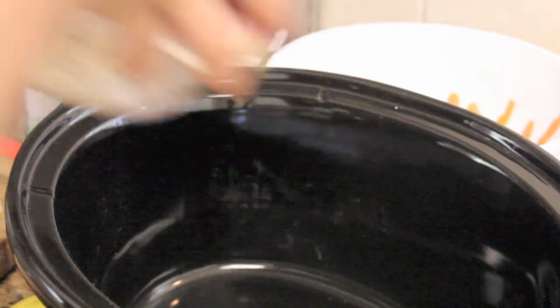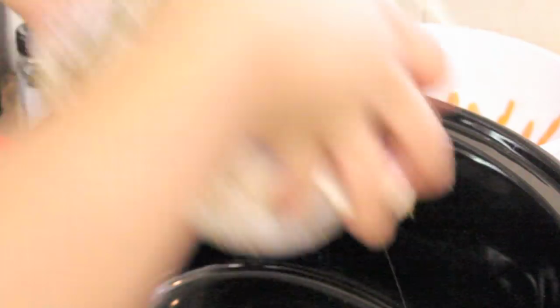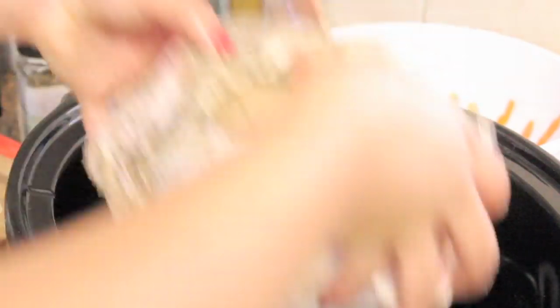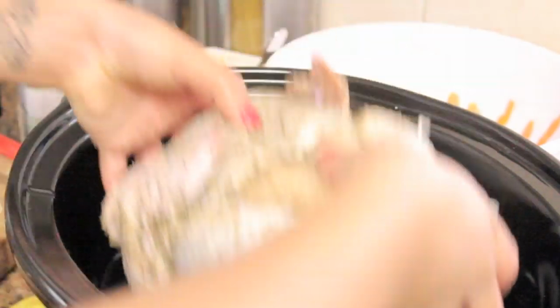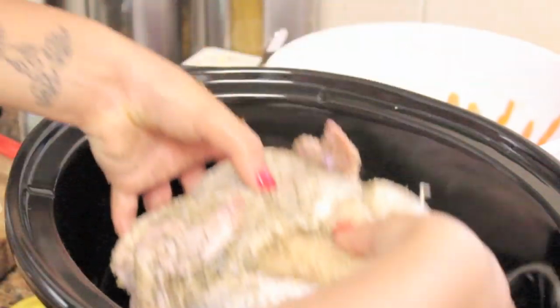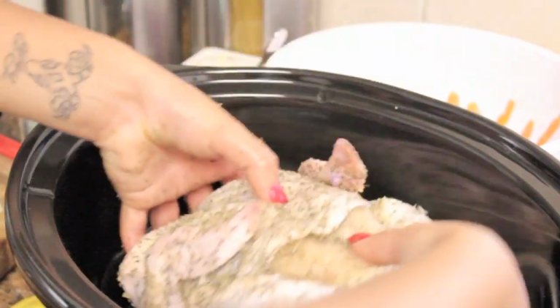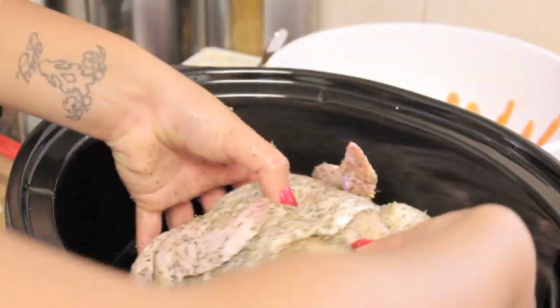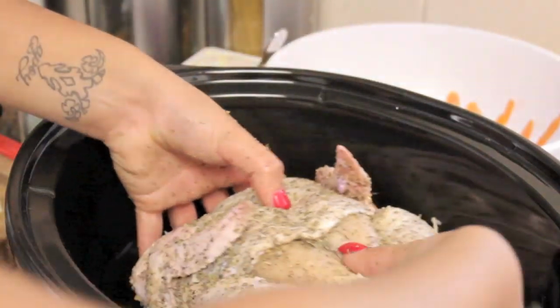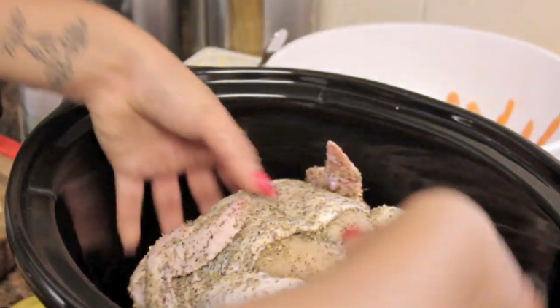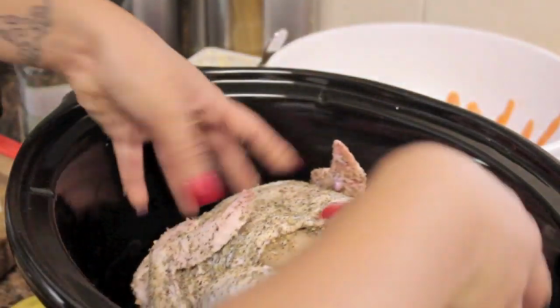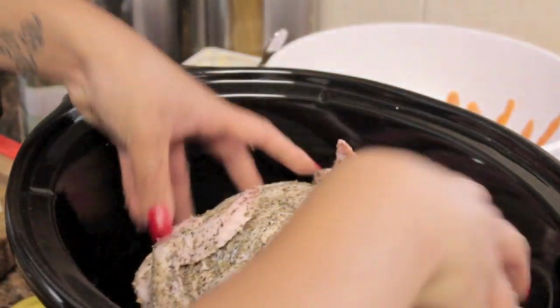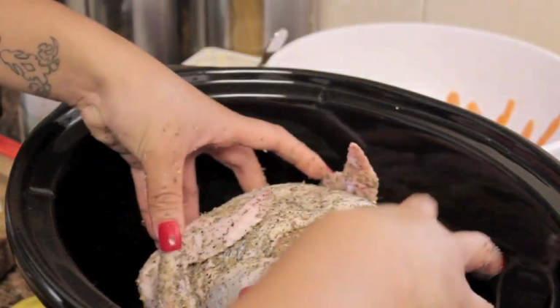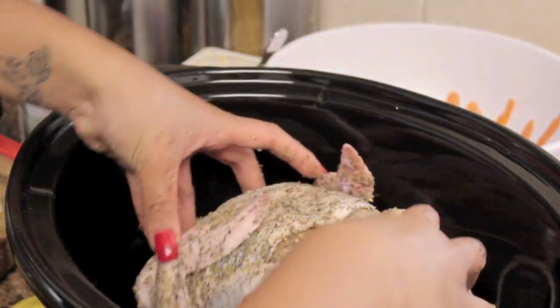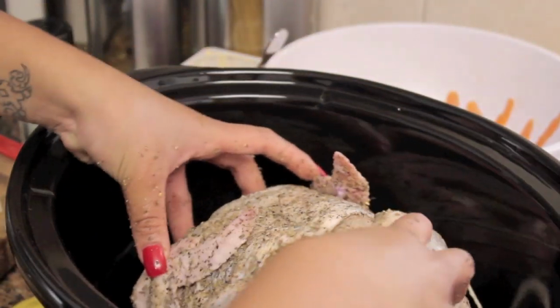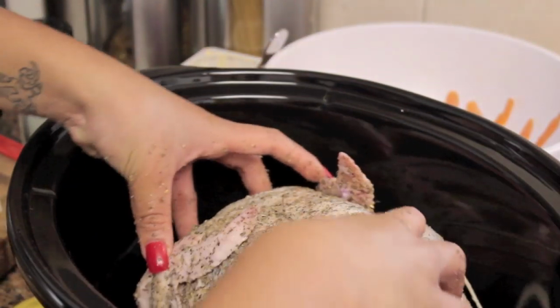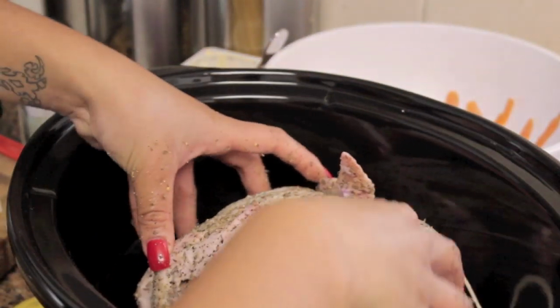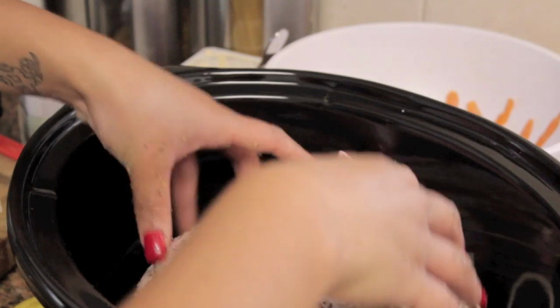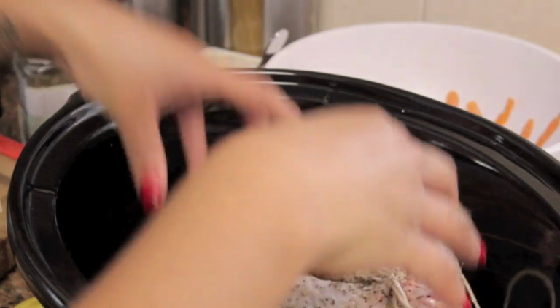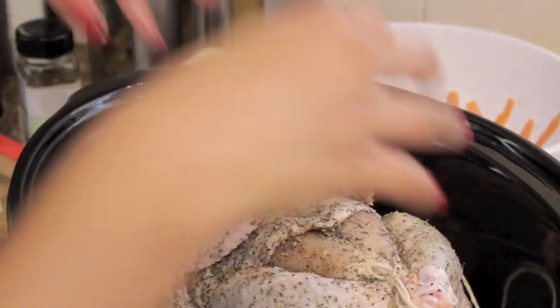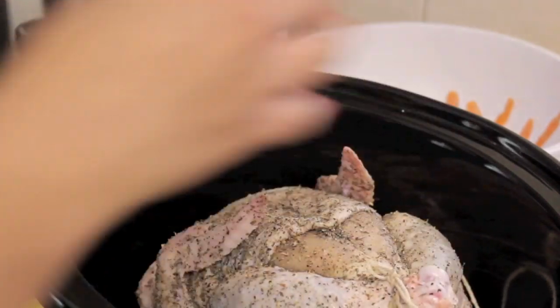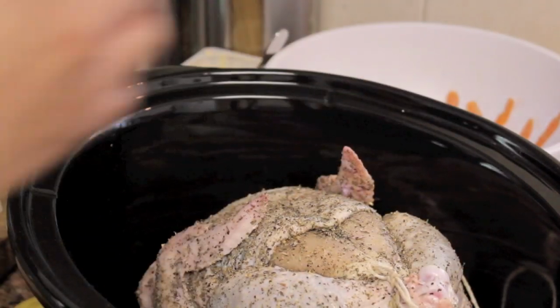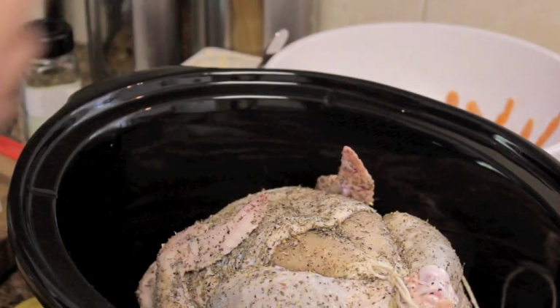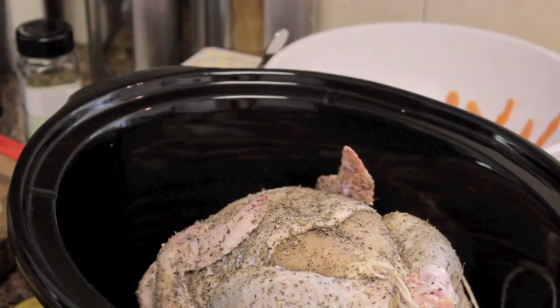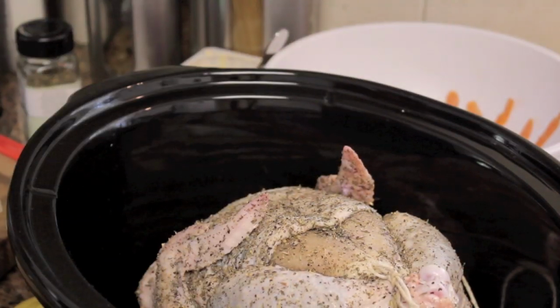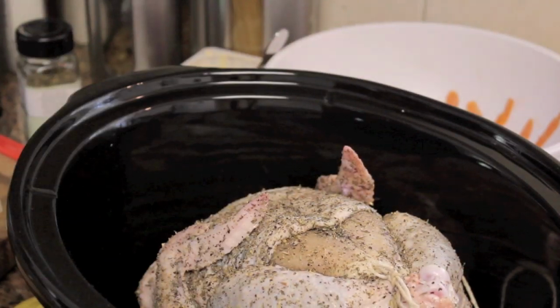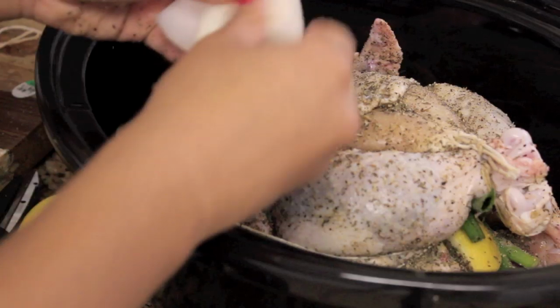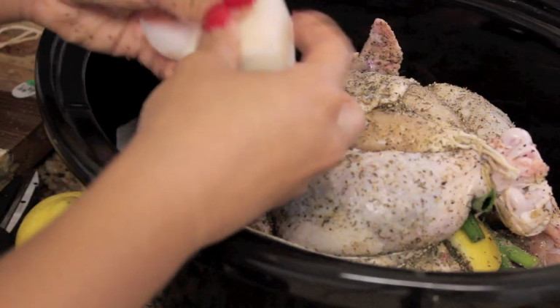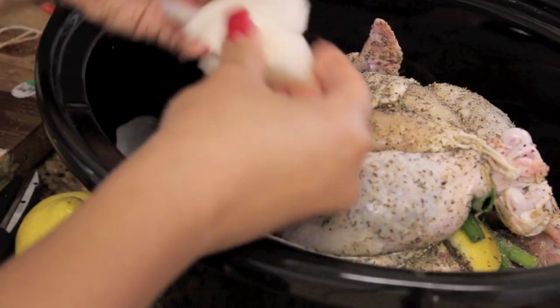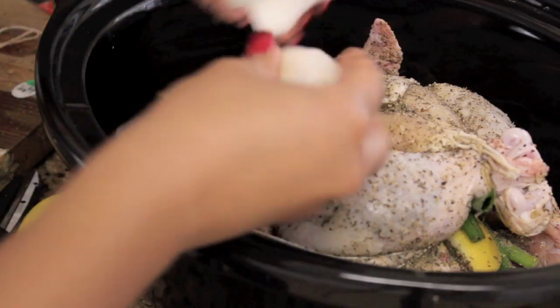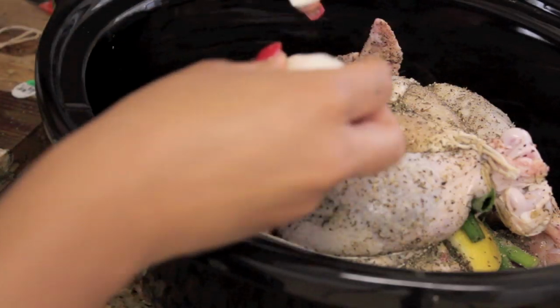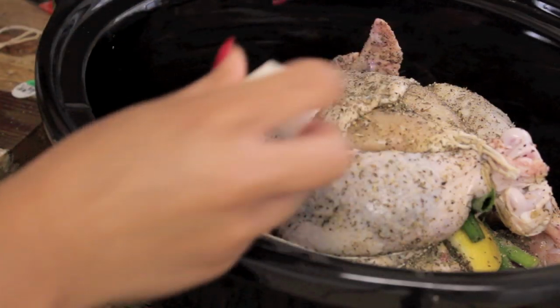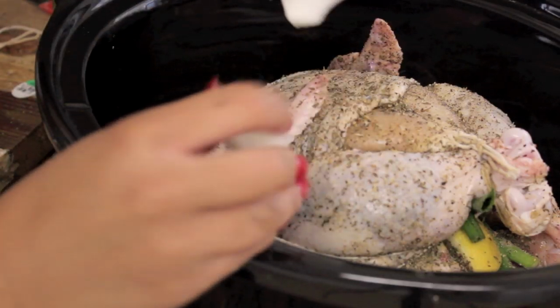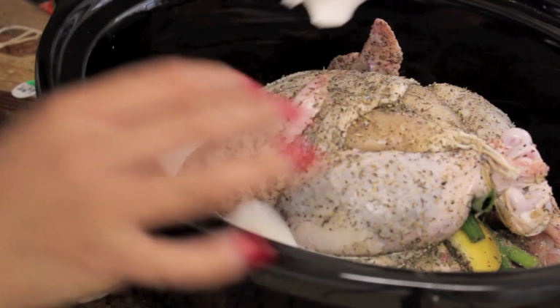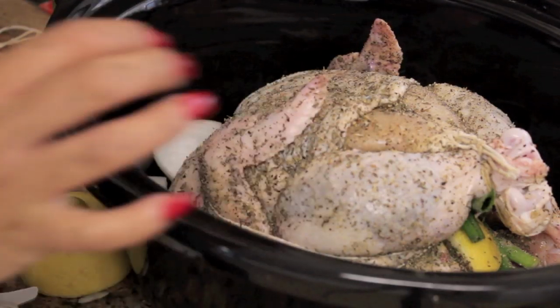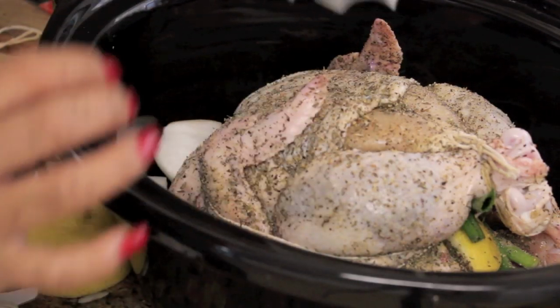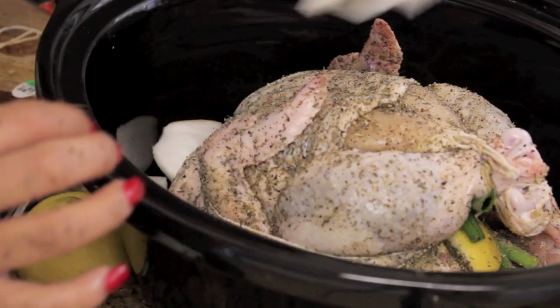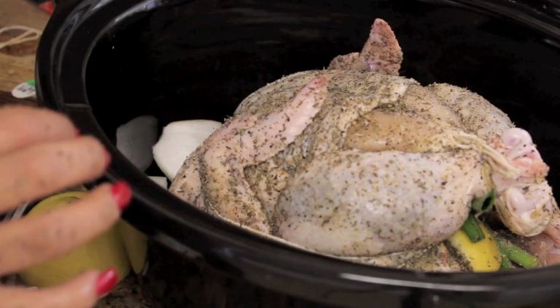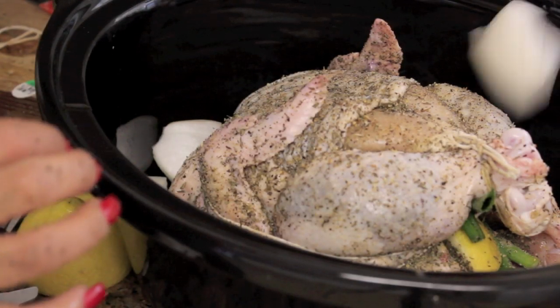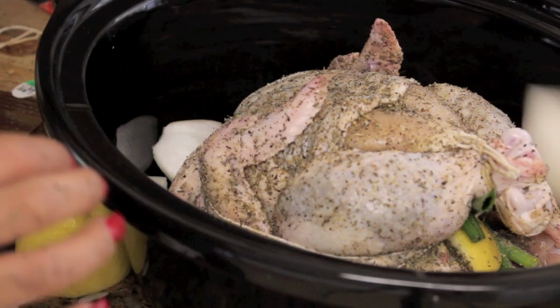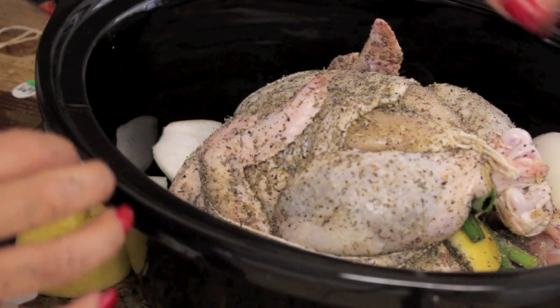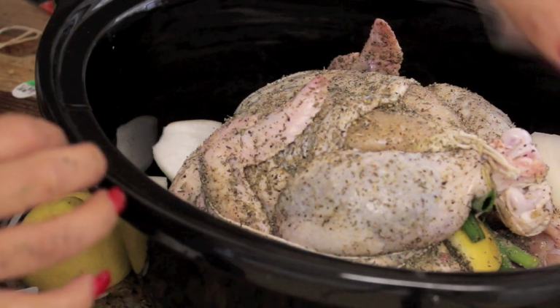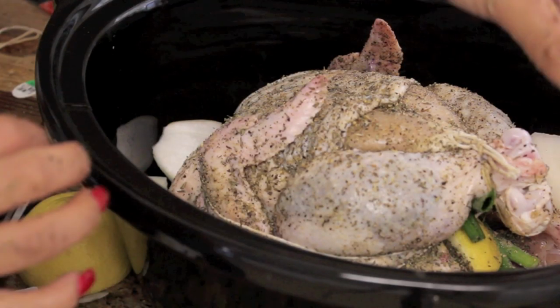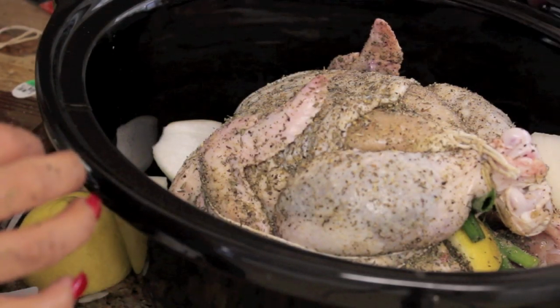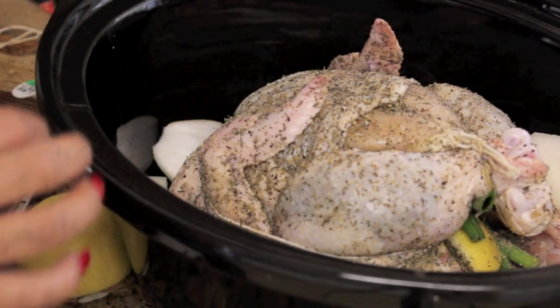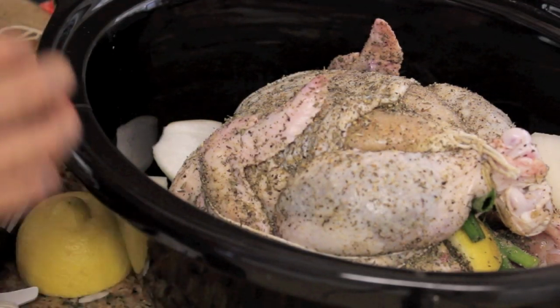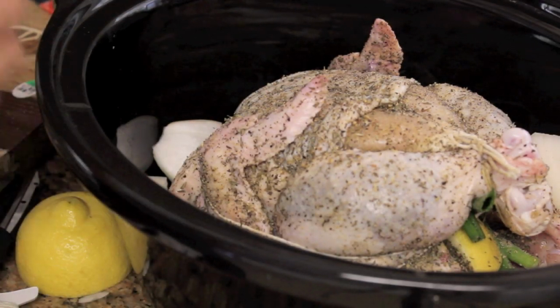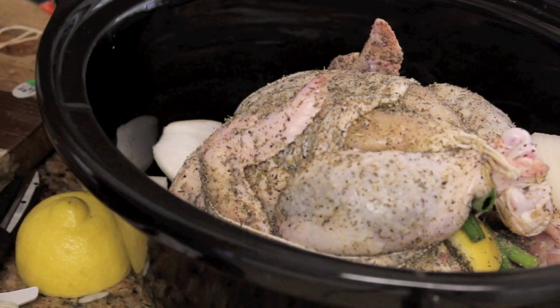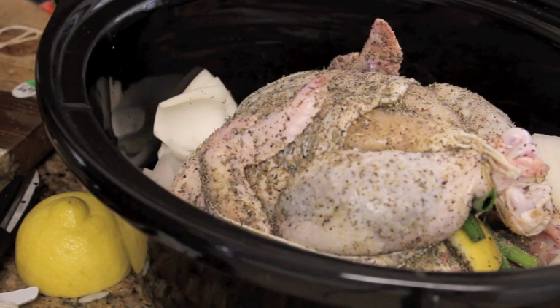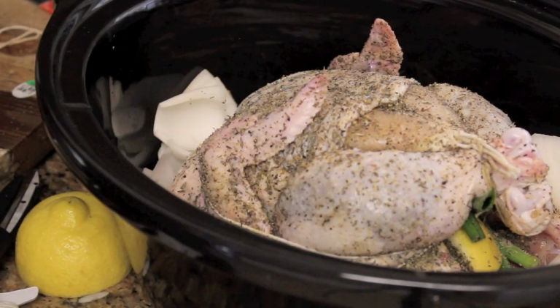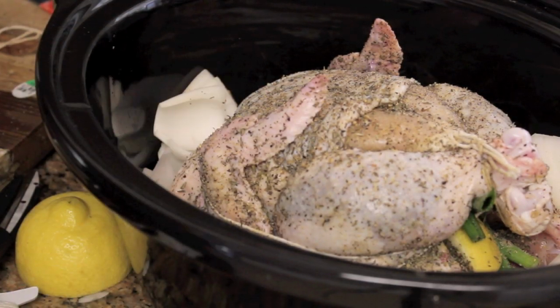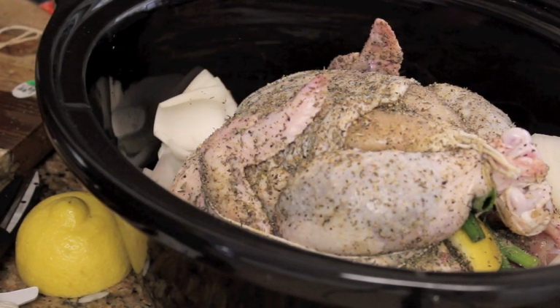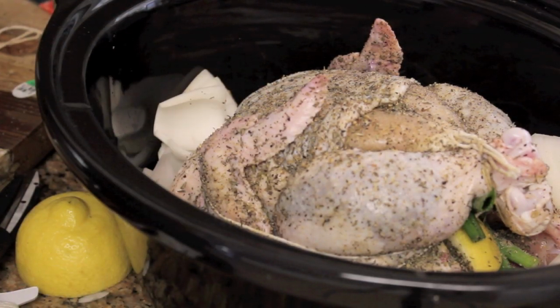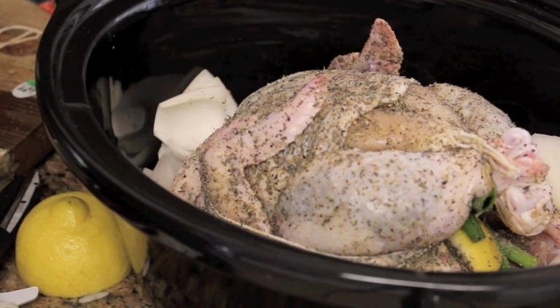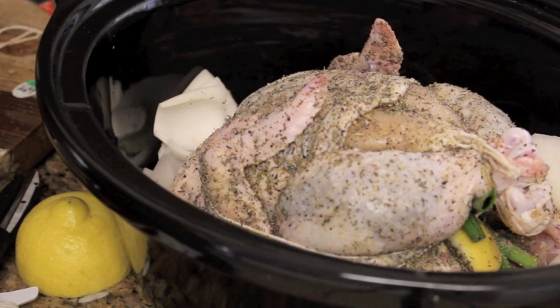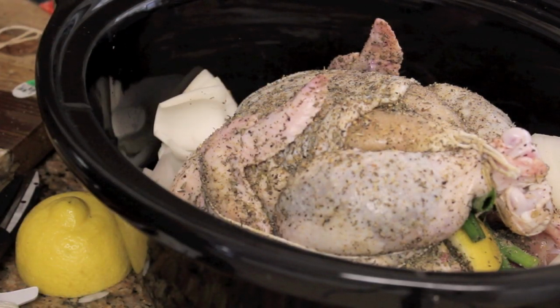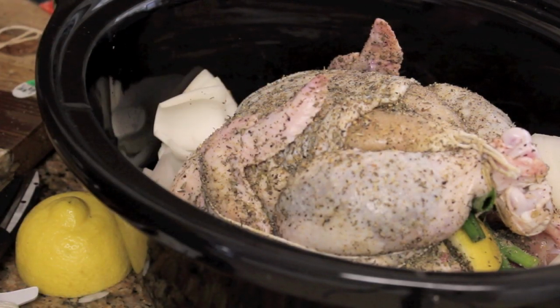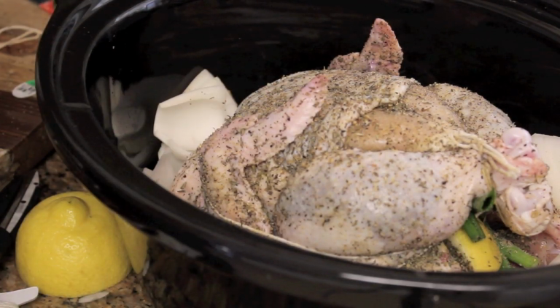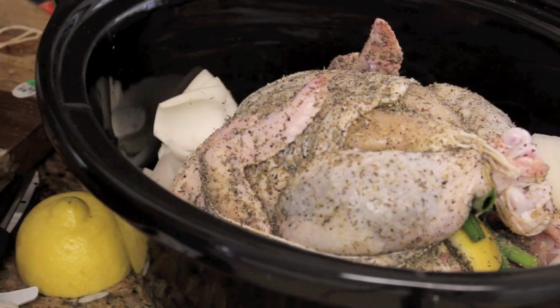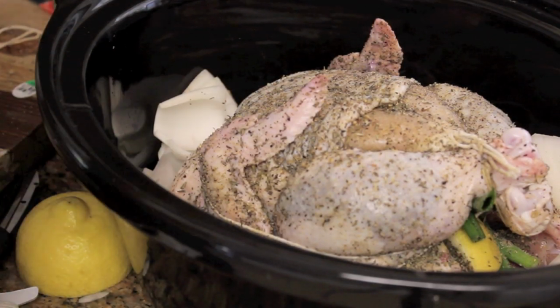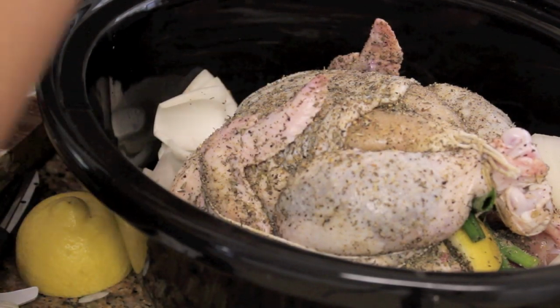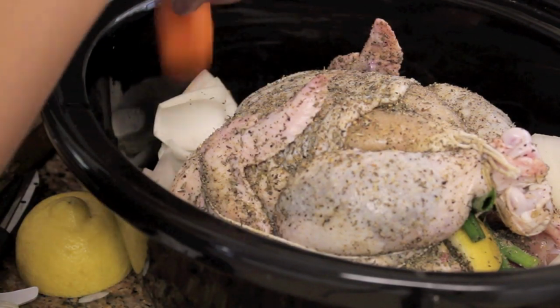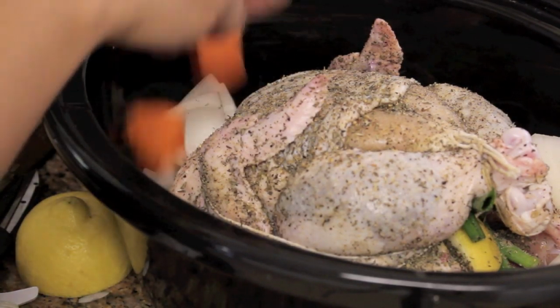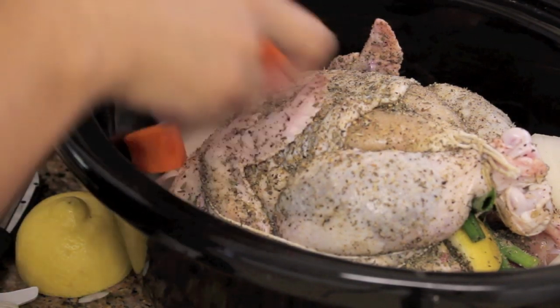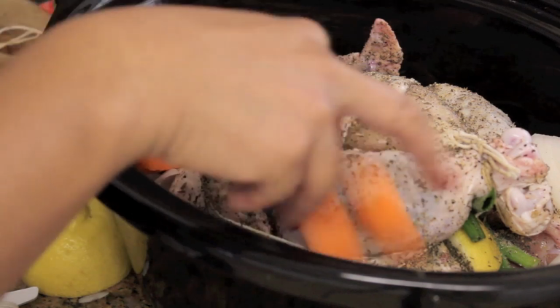This is a five quart crock pot and you just want to place the chicken in the center. Add in your onions that you cut up and all other veggies.